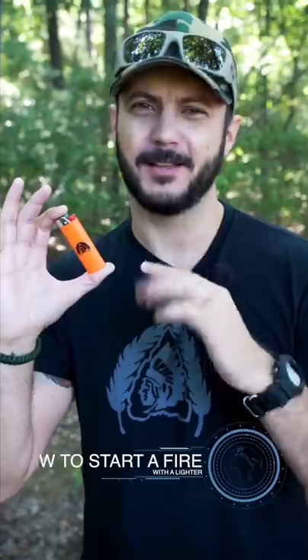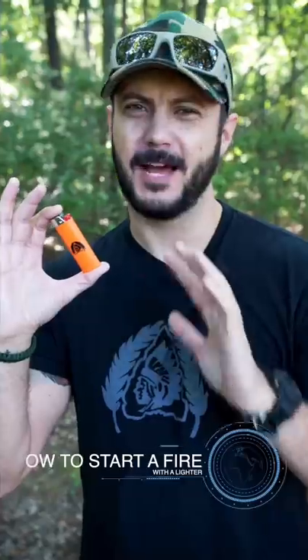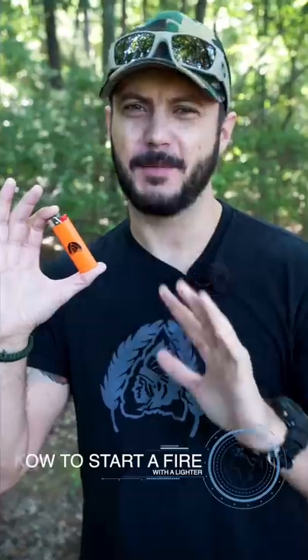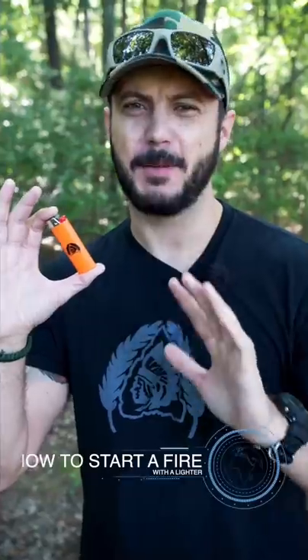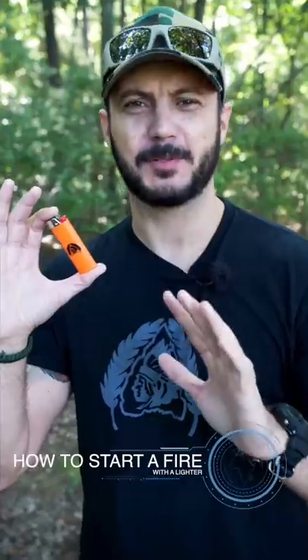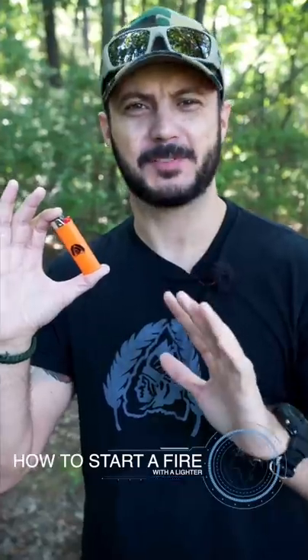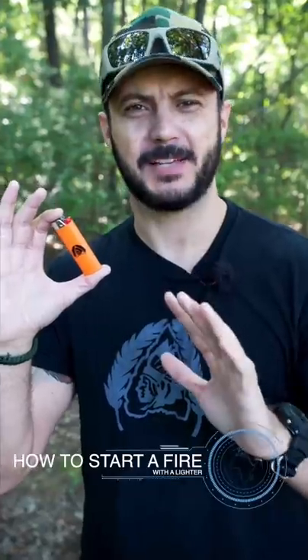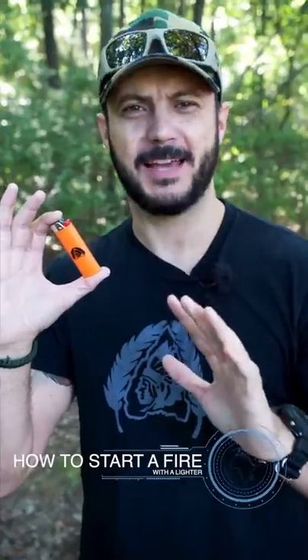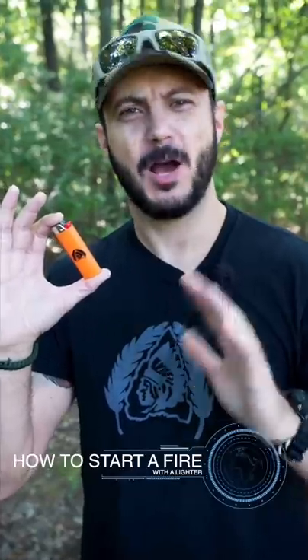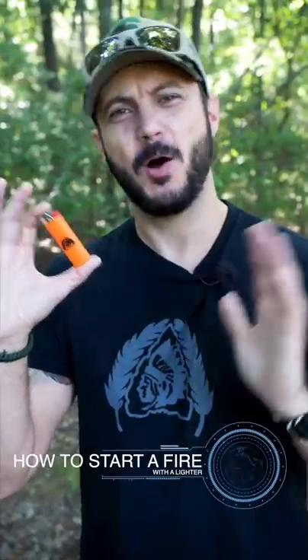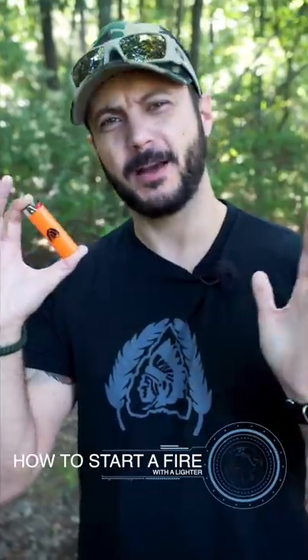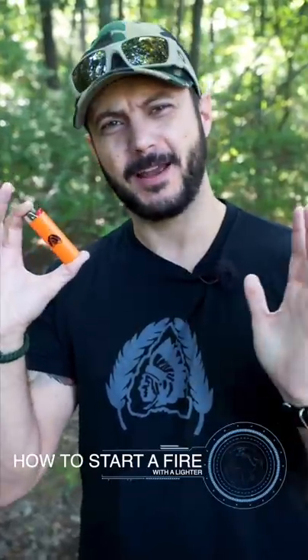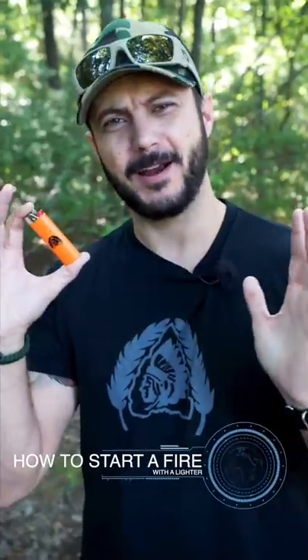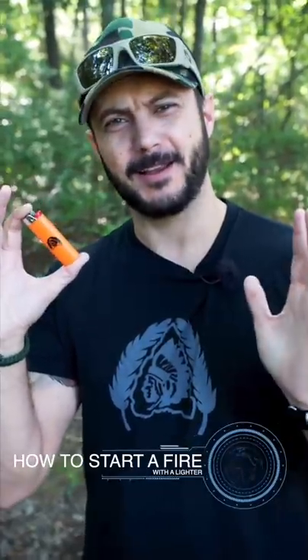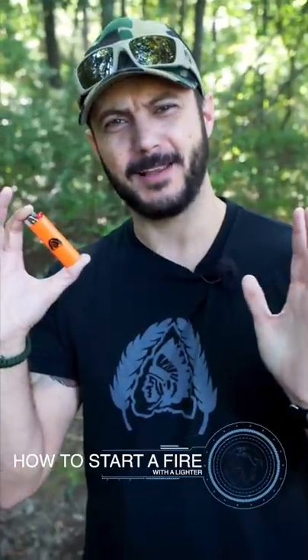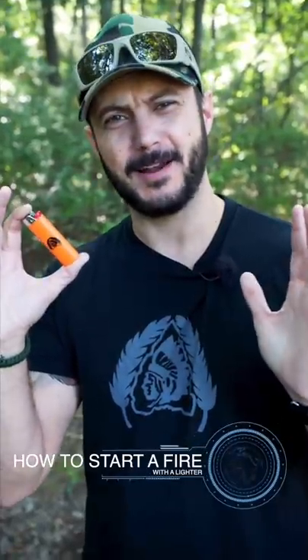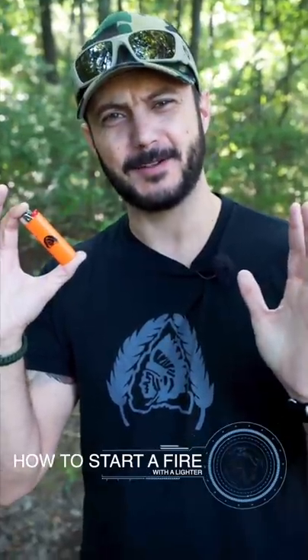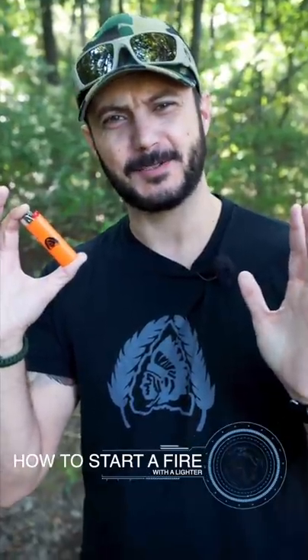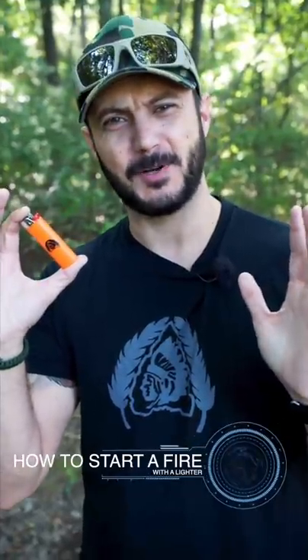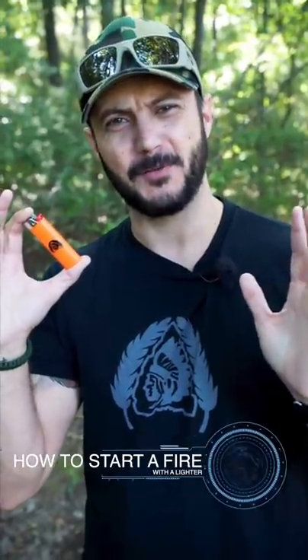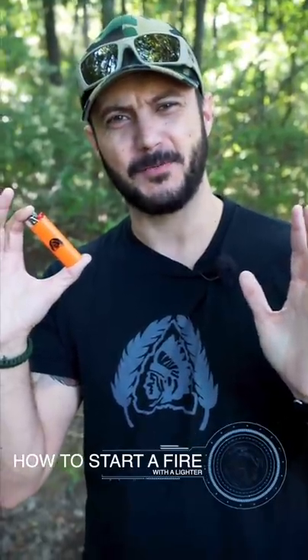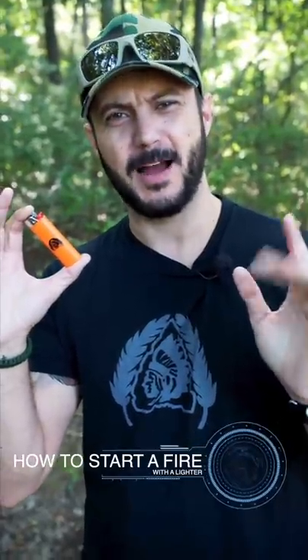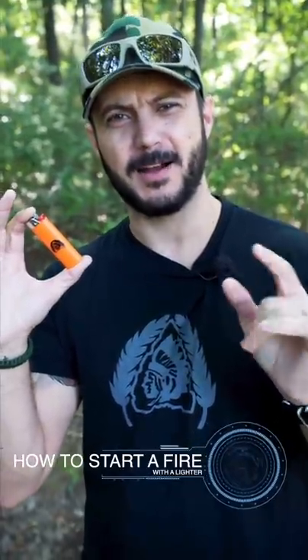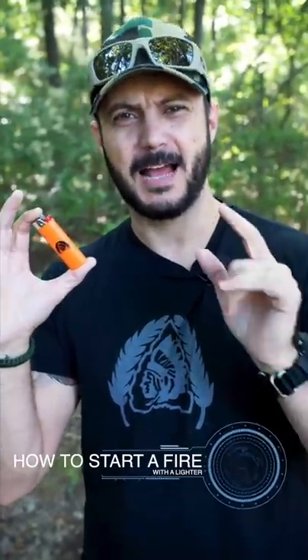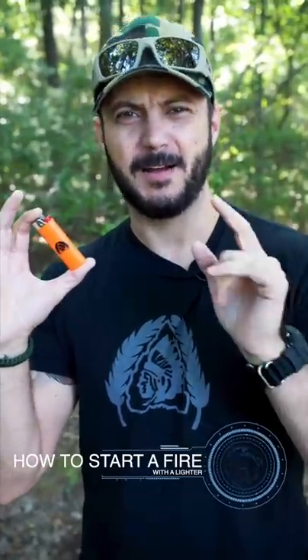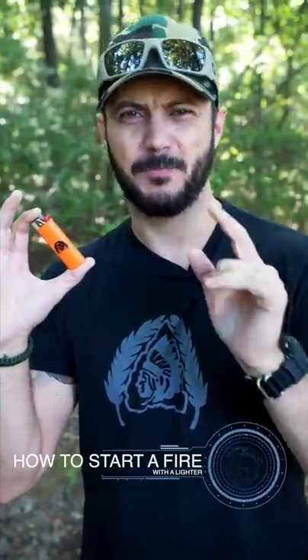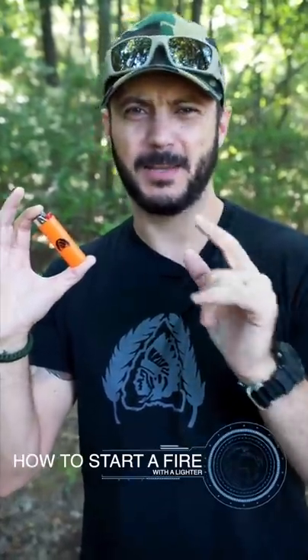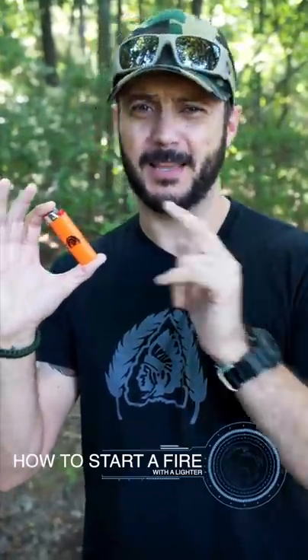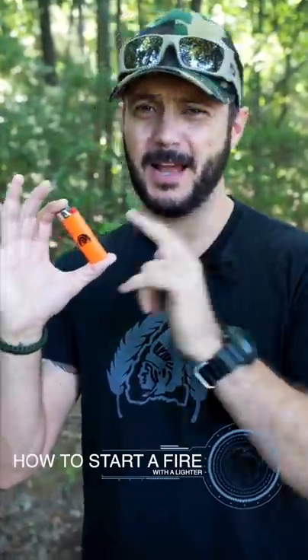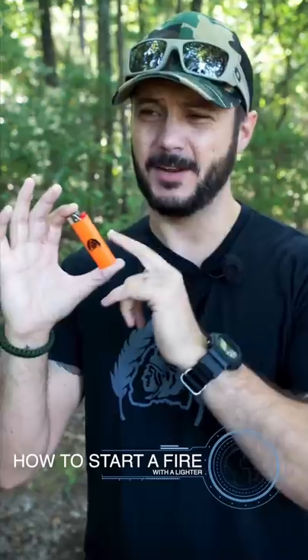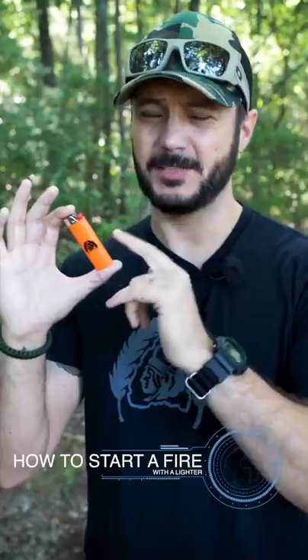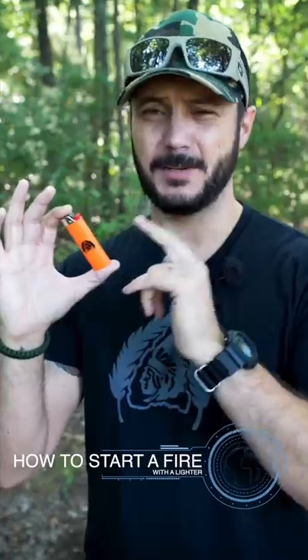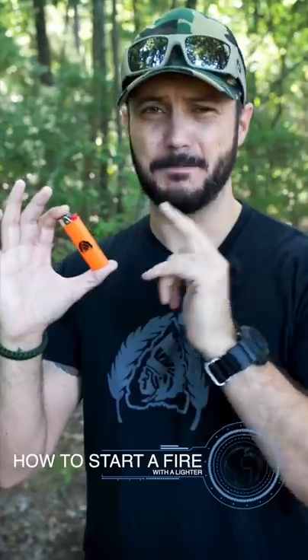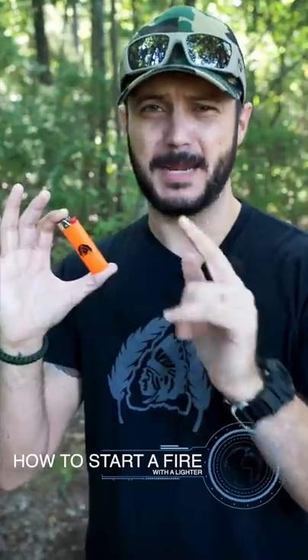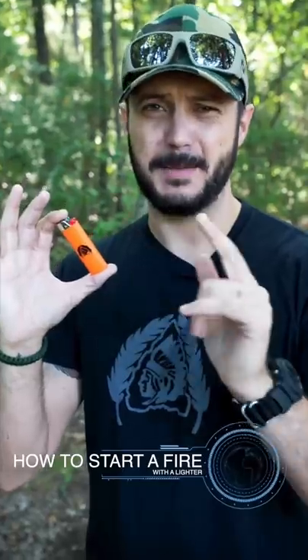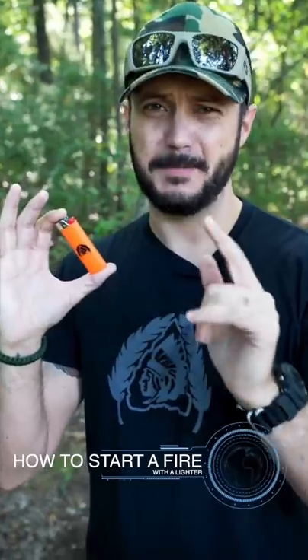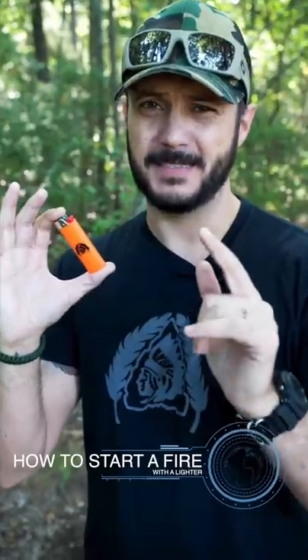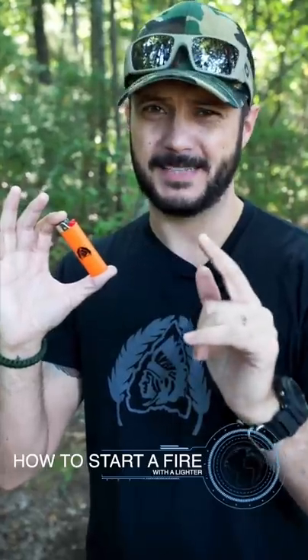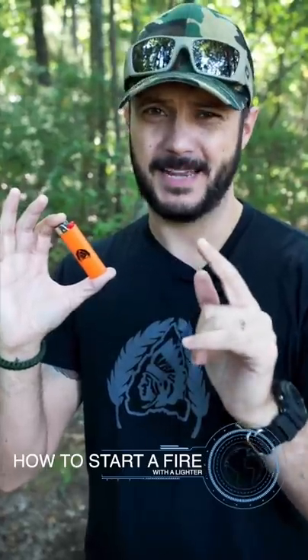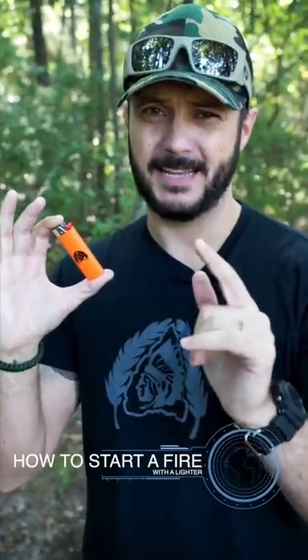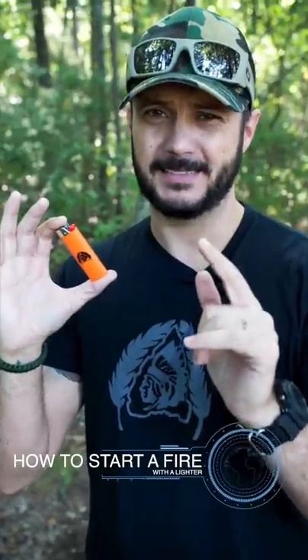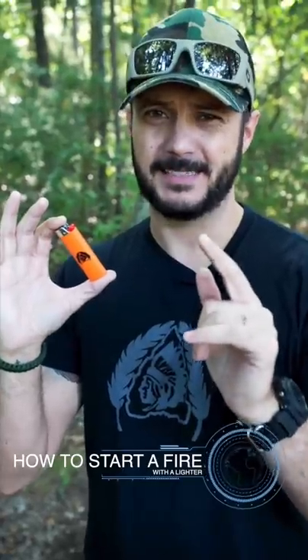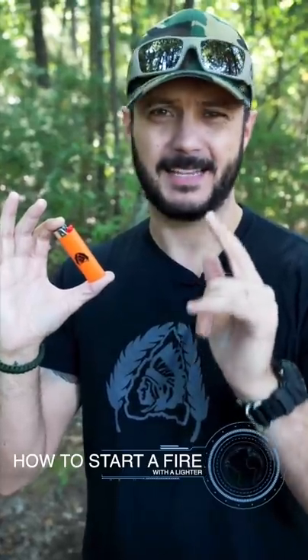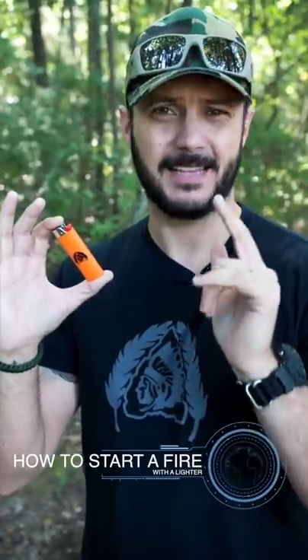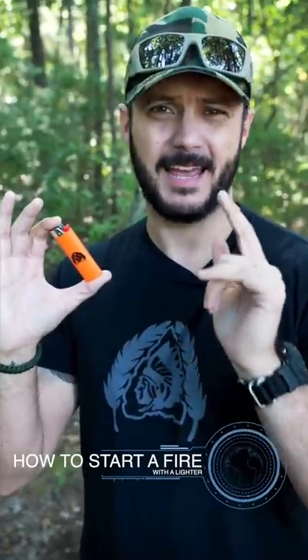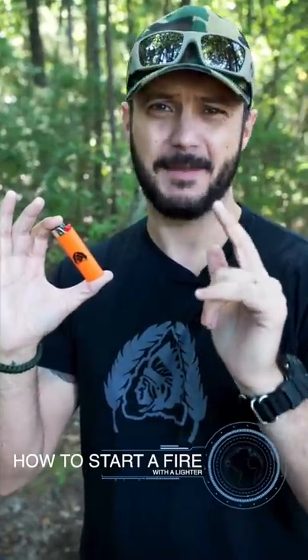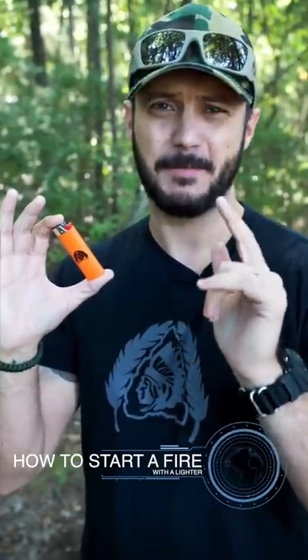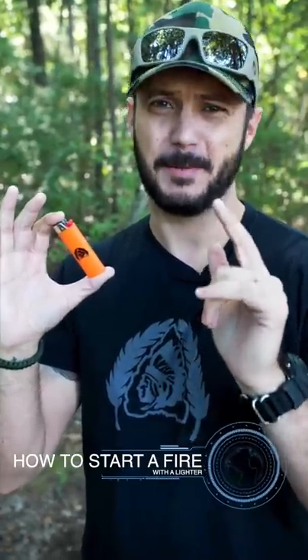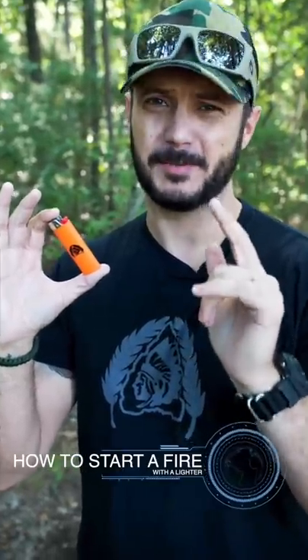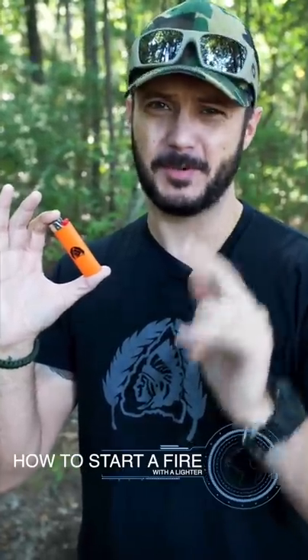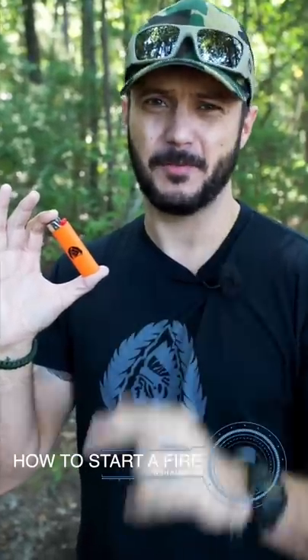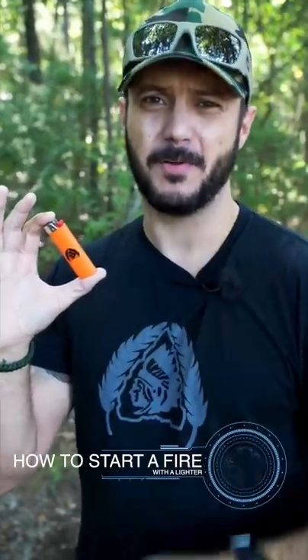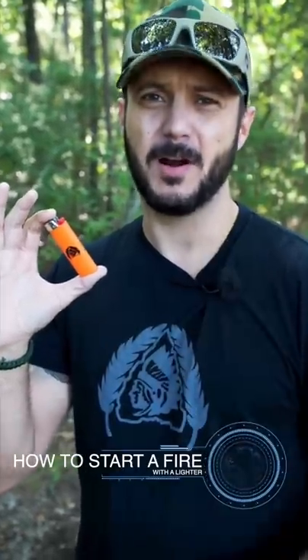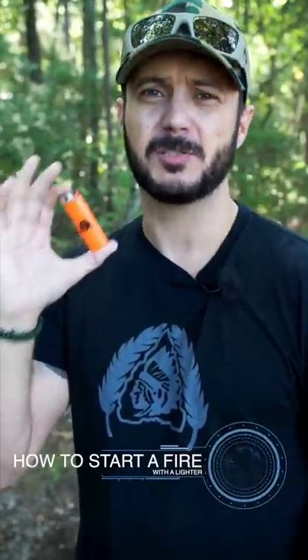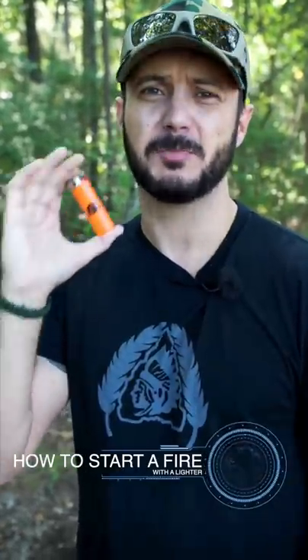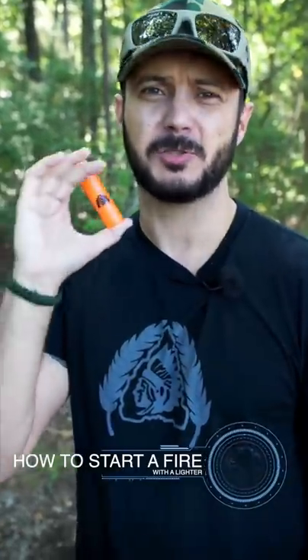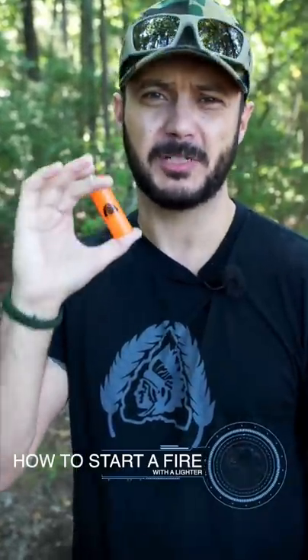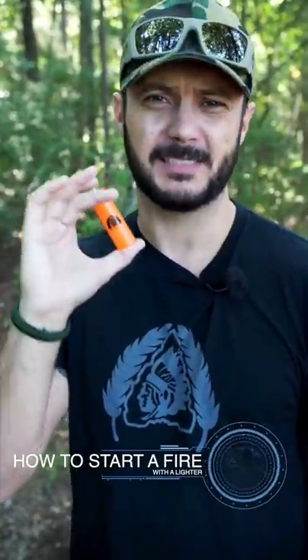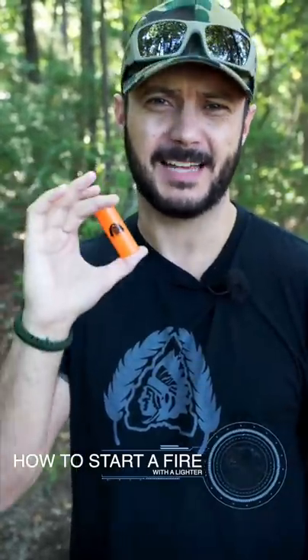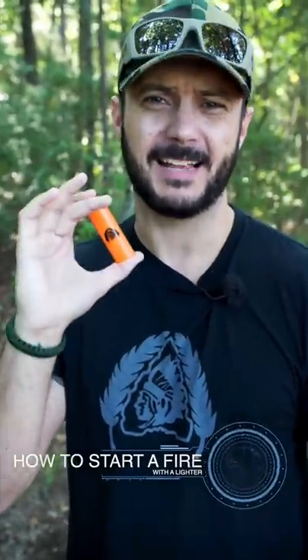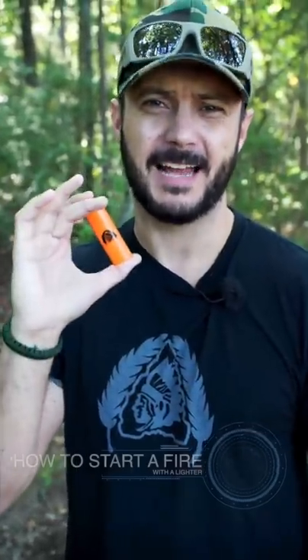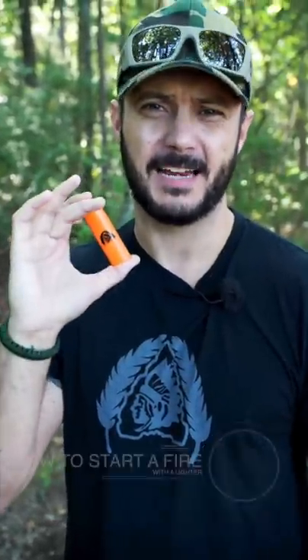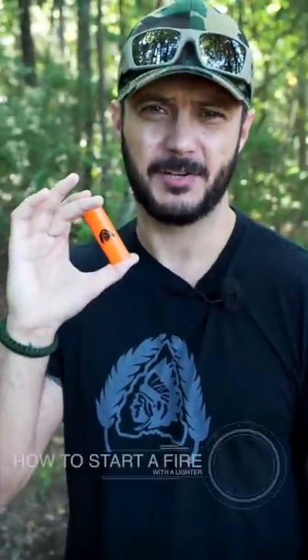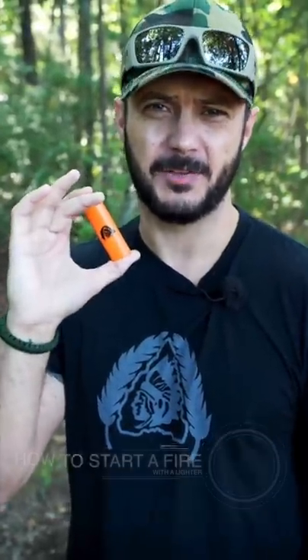A lot of people say, oh, I carry a lighter to start a fire. I put lighters in many men's hands and they hadn't been able to start a fire. So I'm going to show you exactly how to do that.